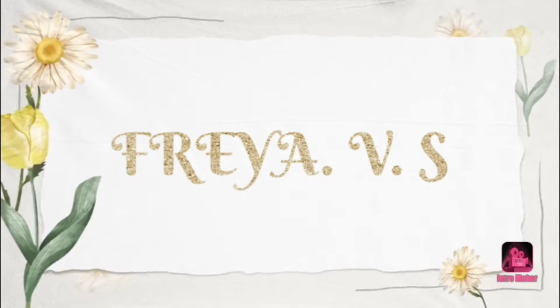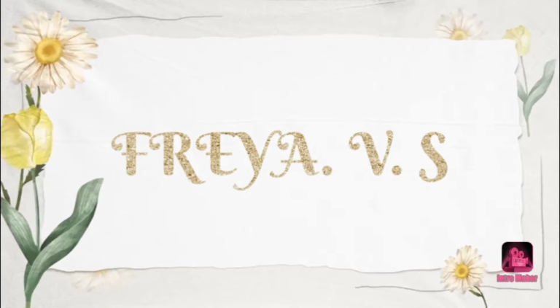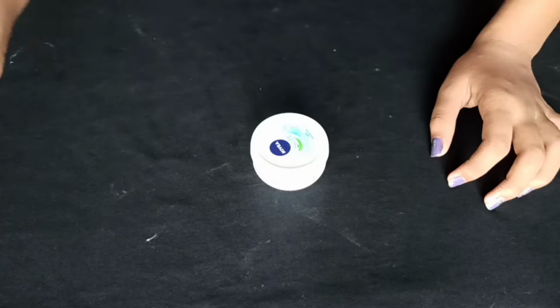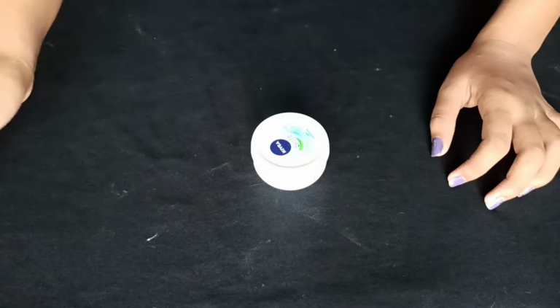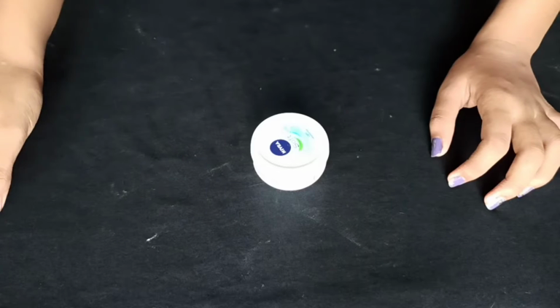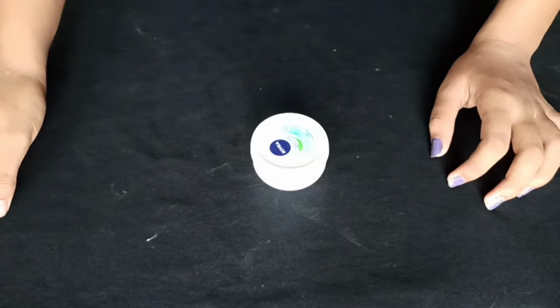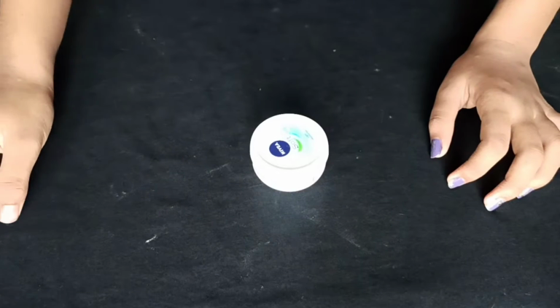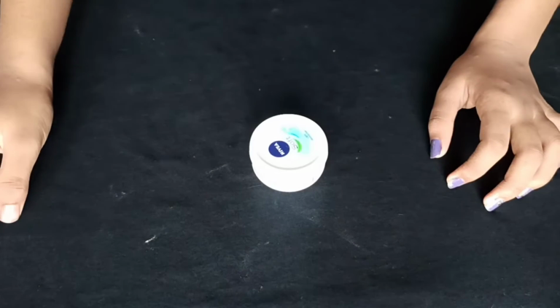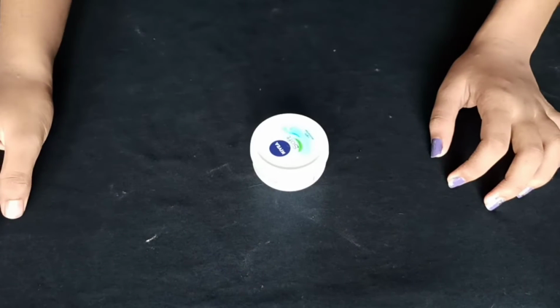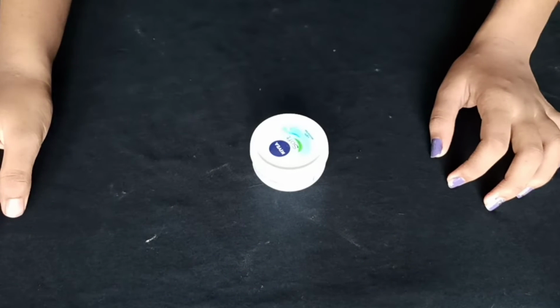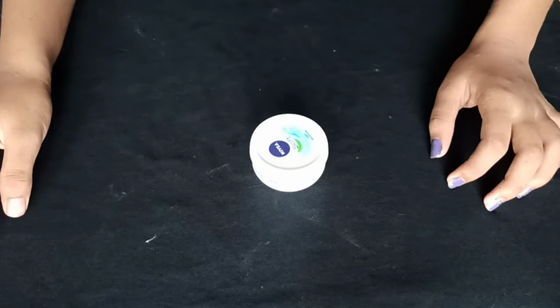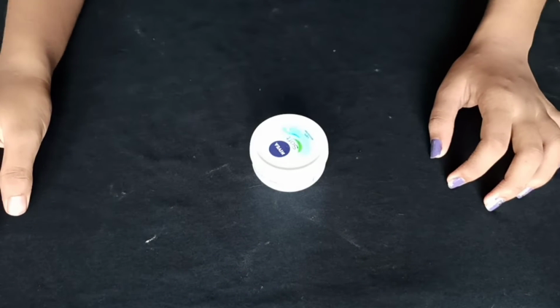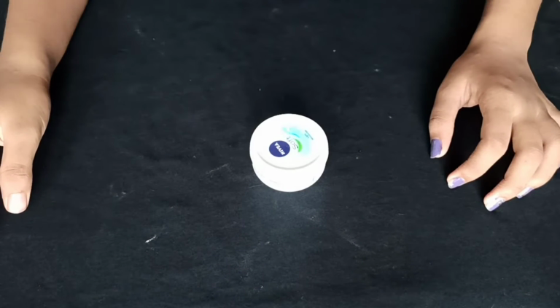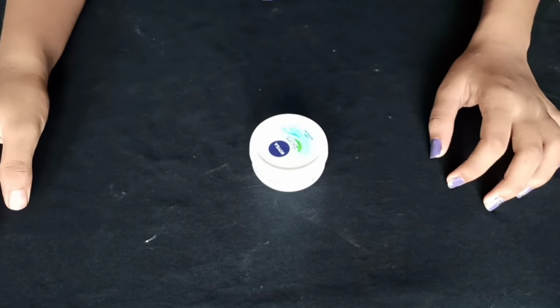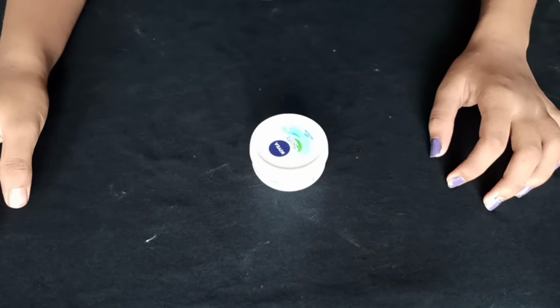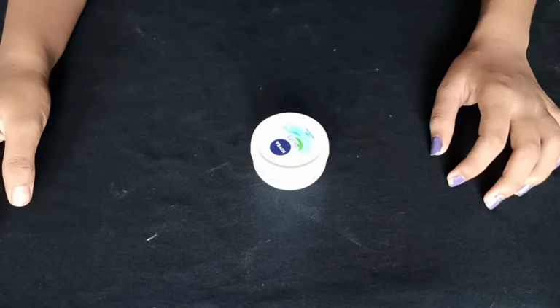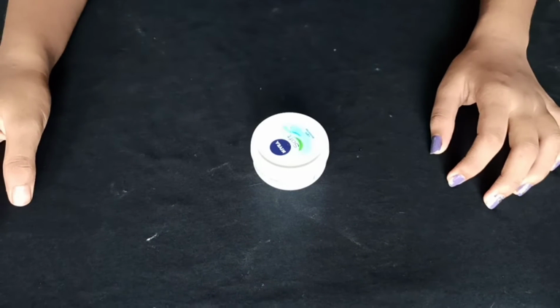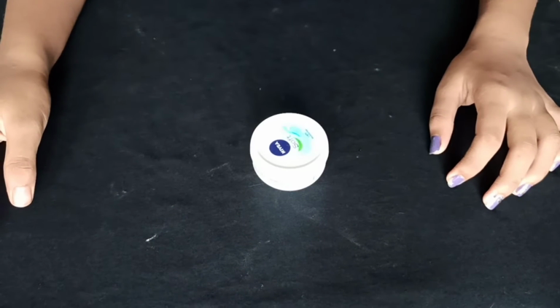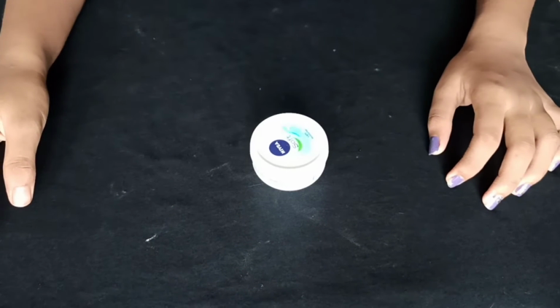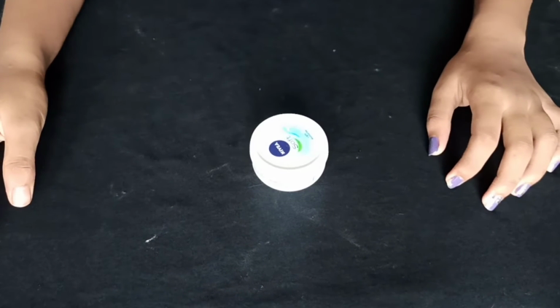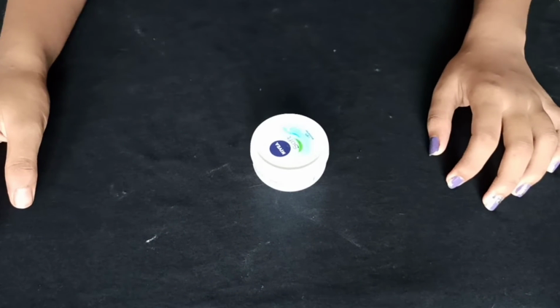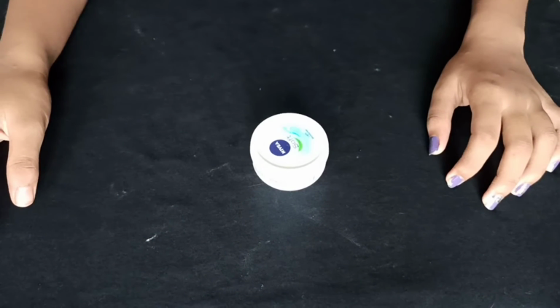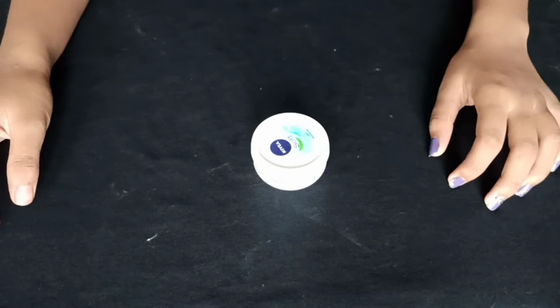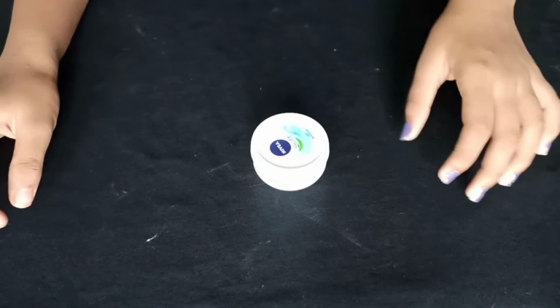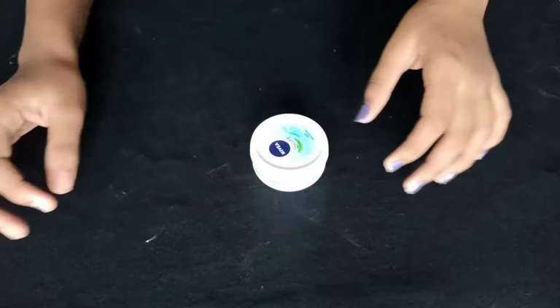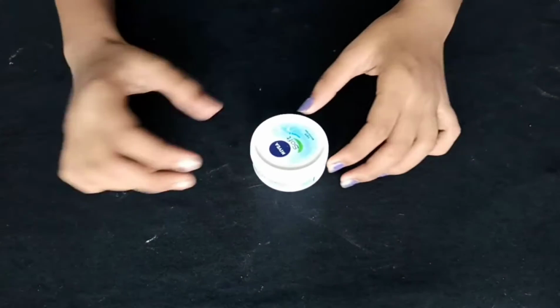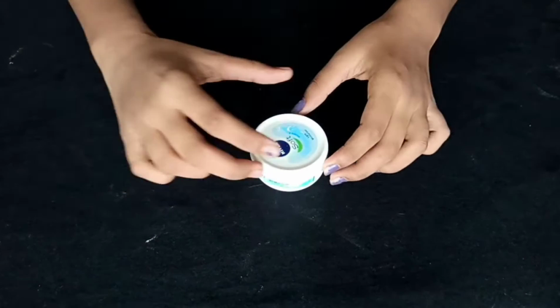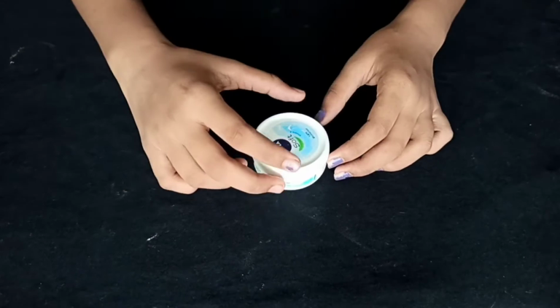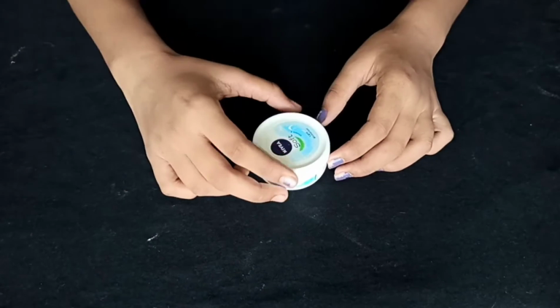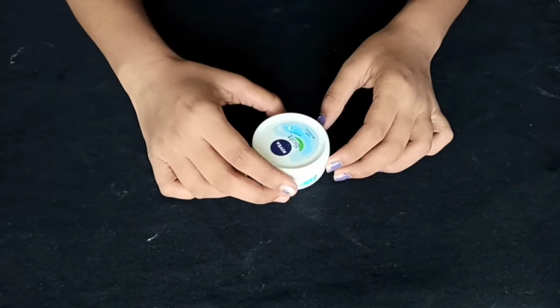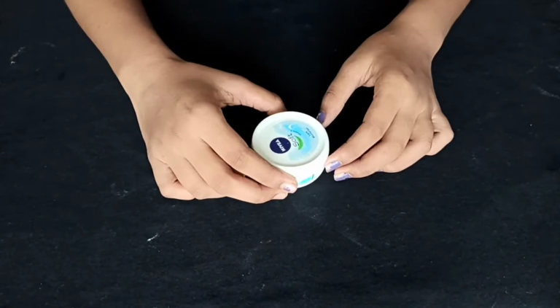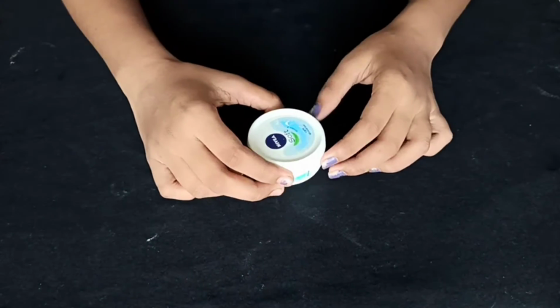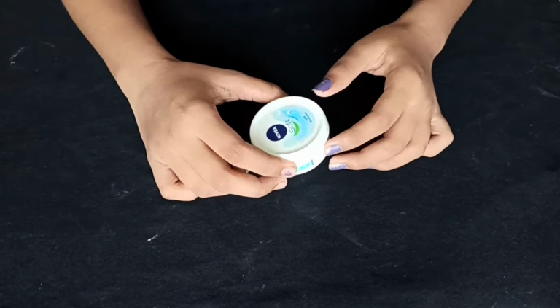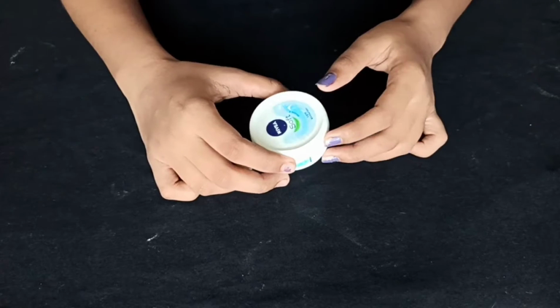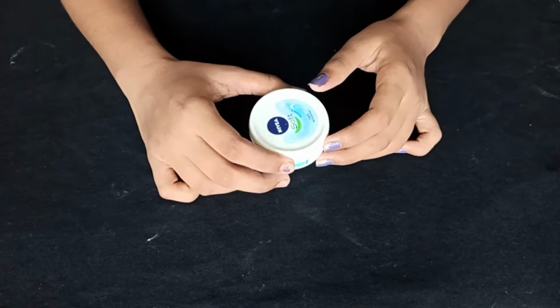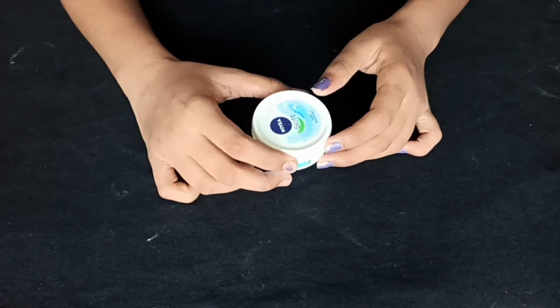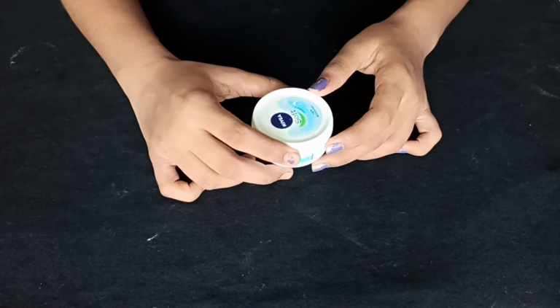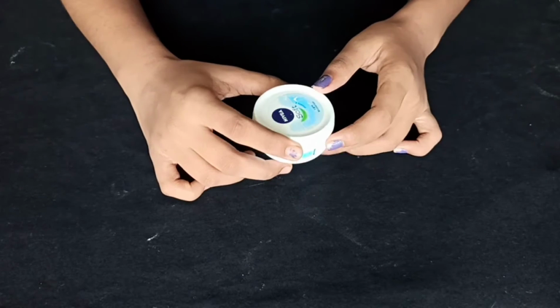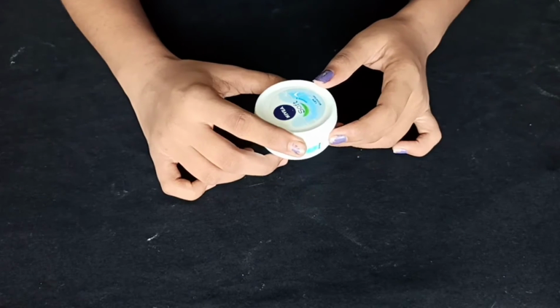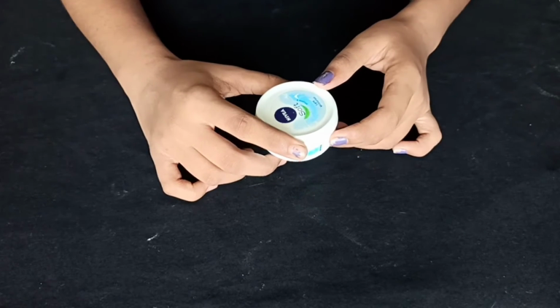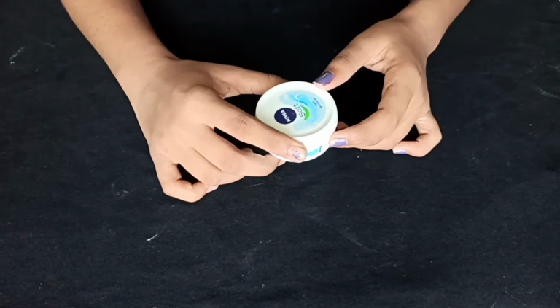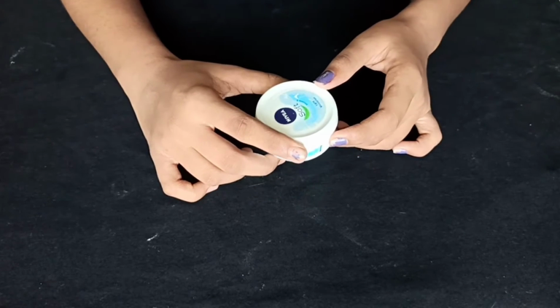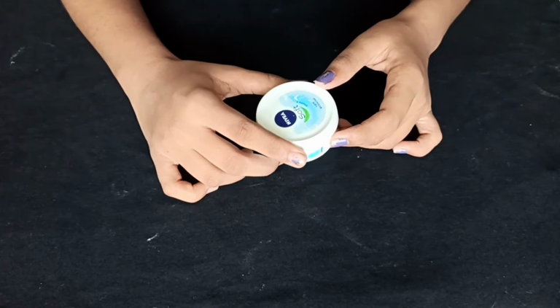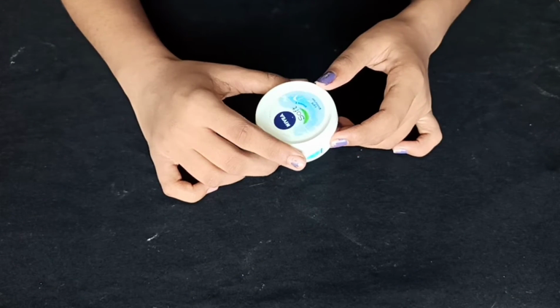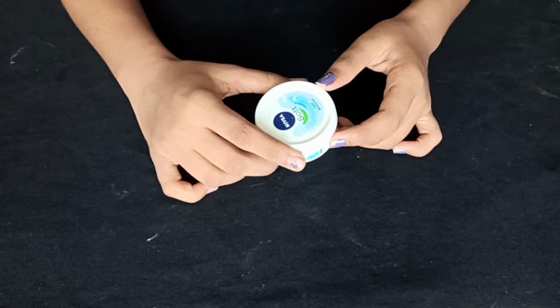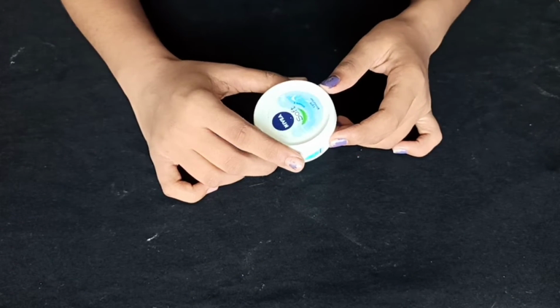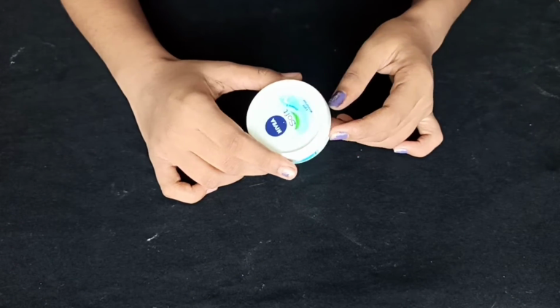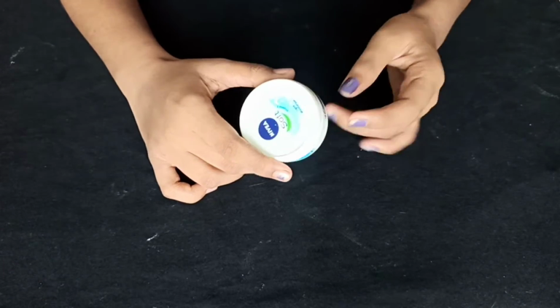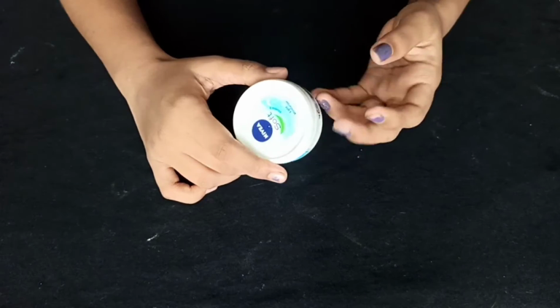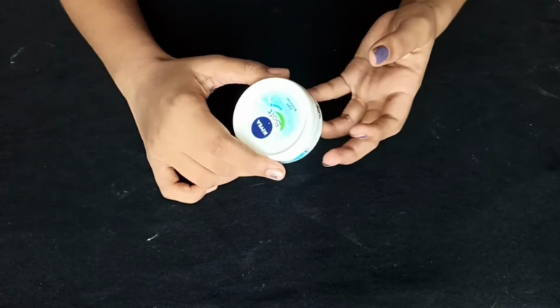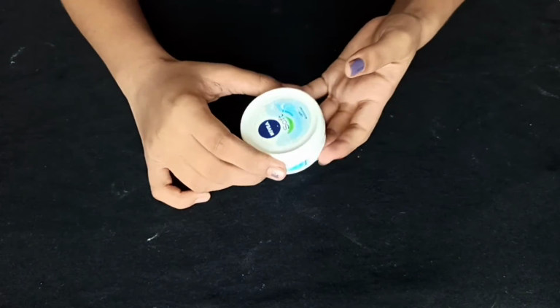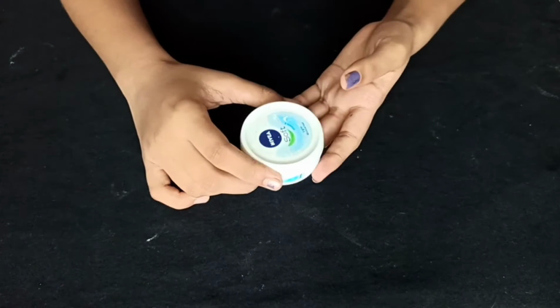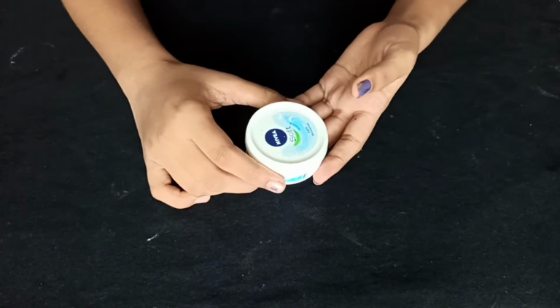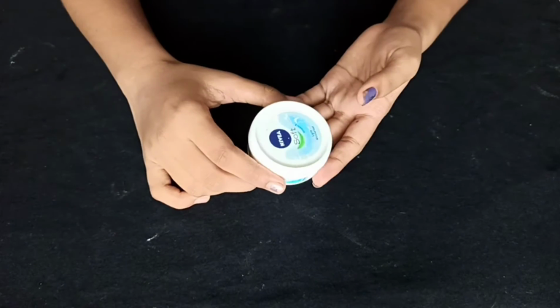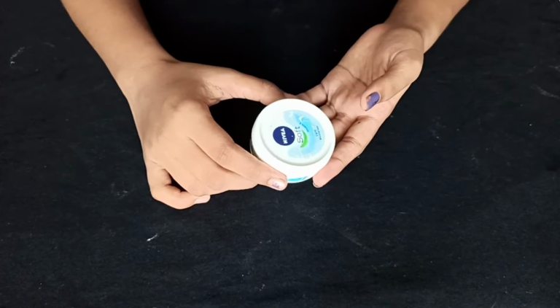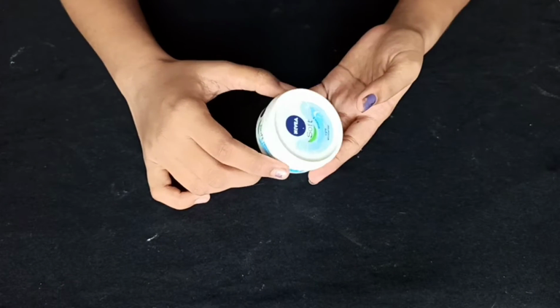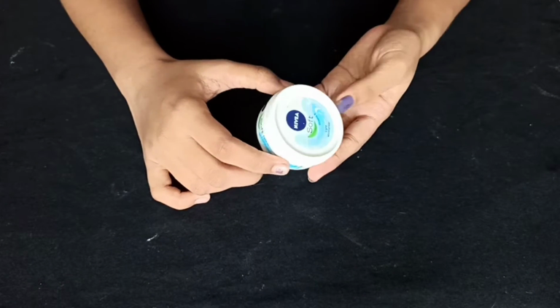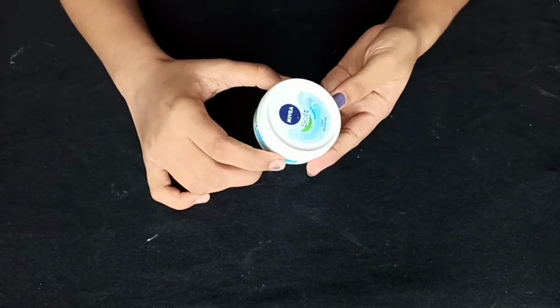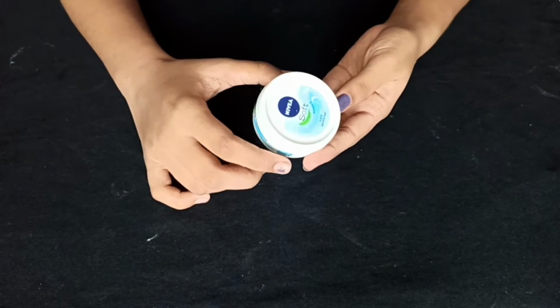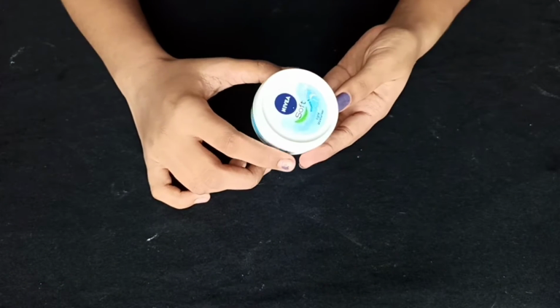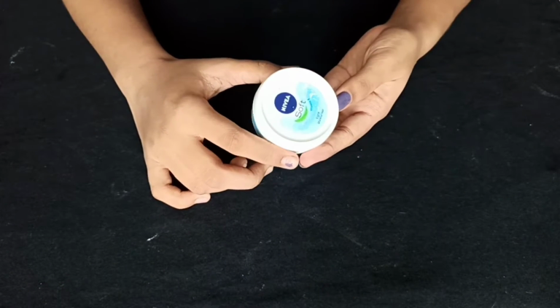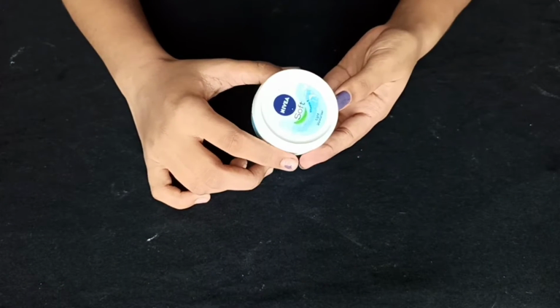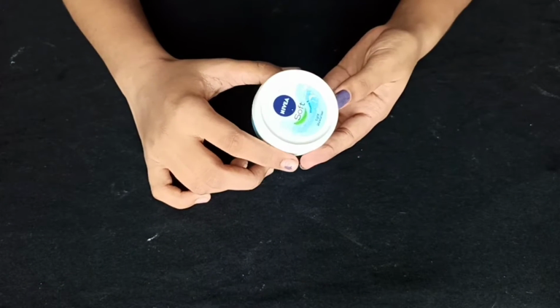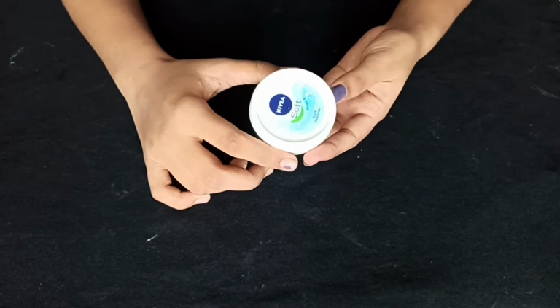Hello and welcome back to my channel. Today's video is about which products we need for a simple makeup look.